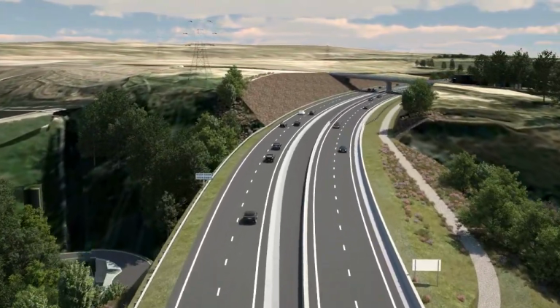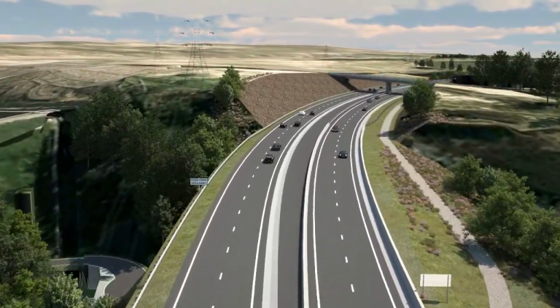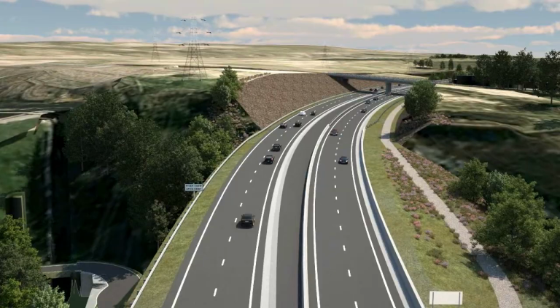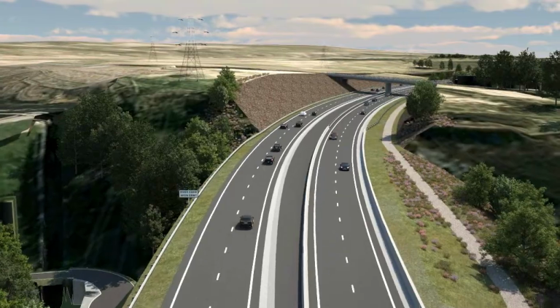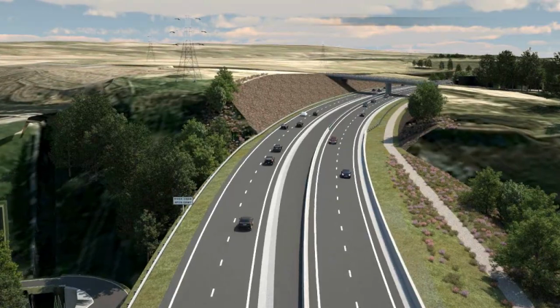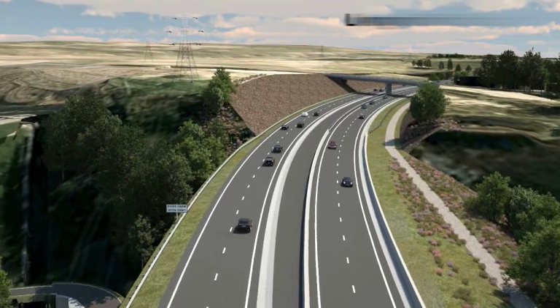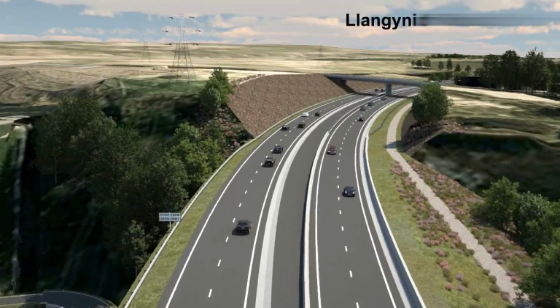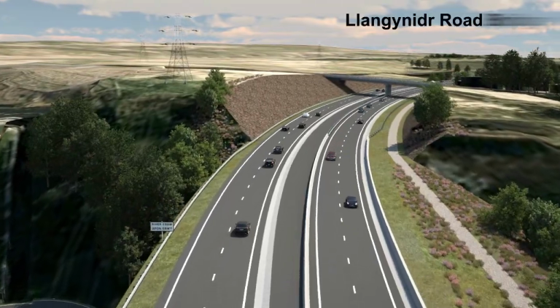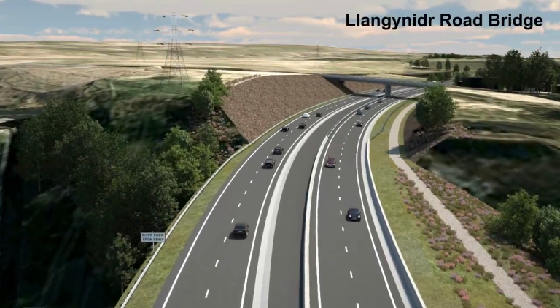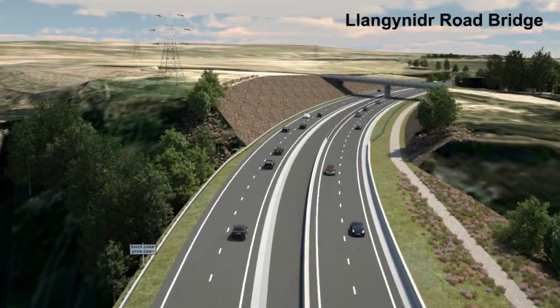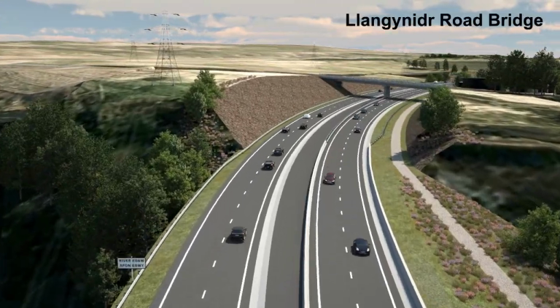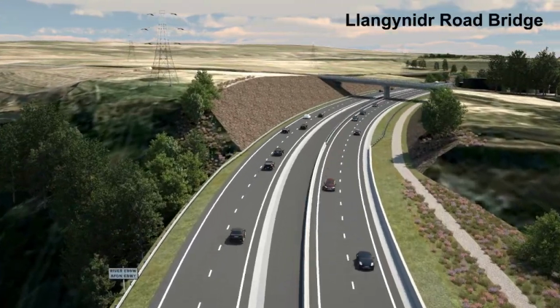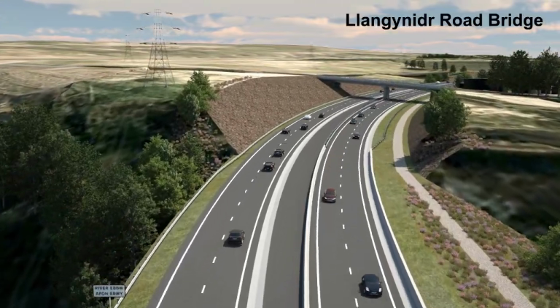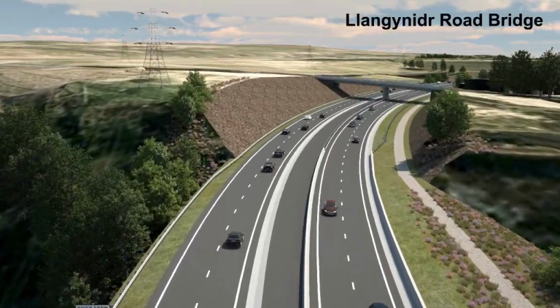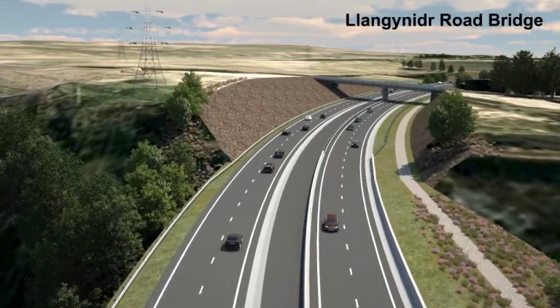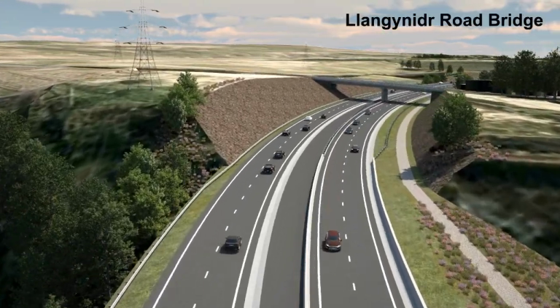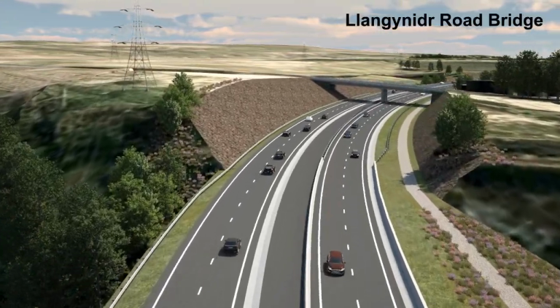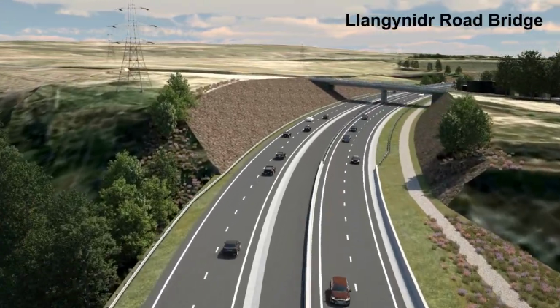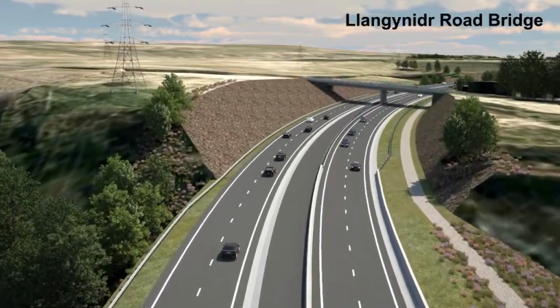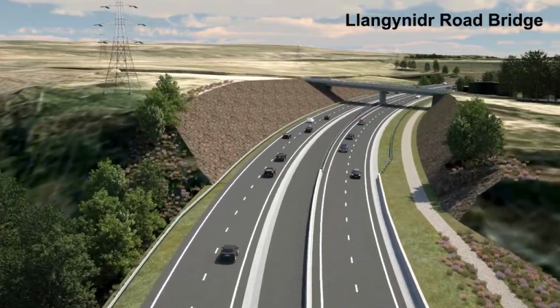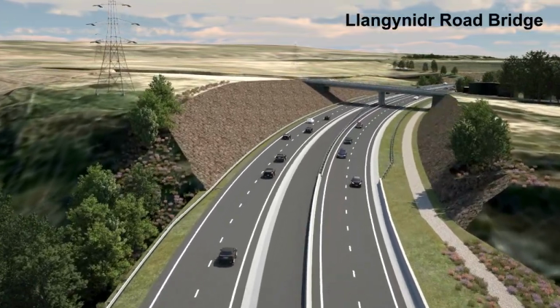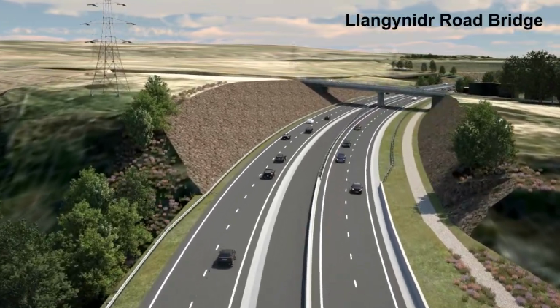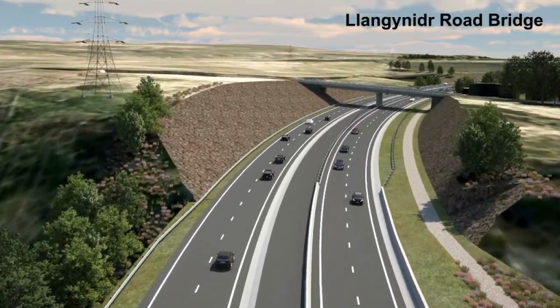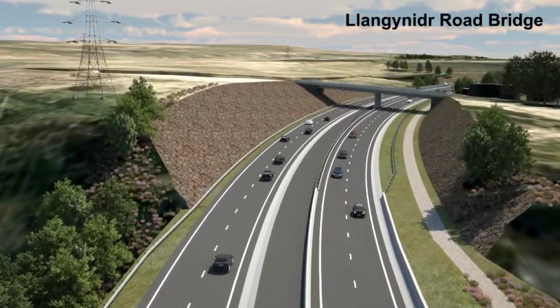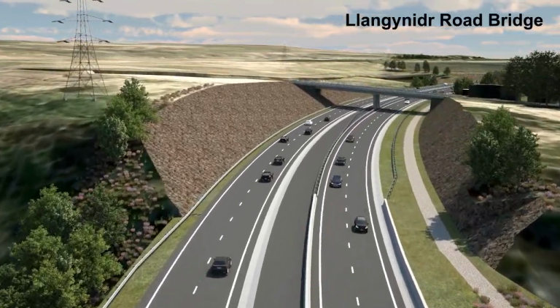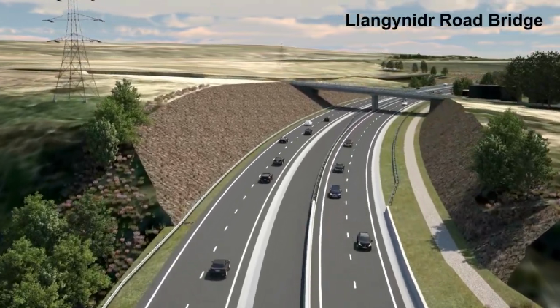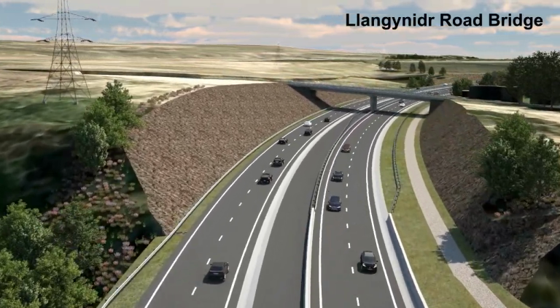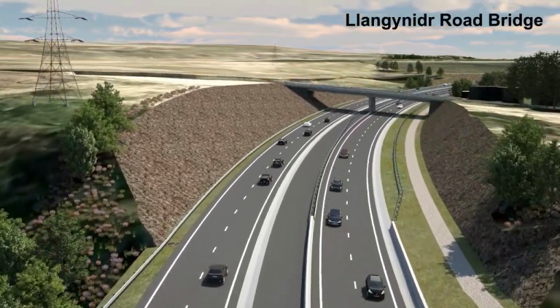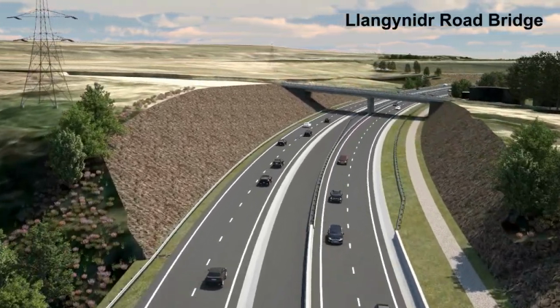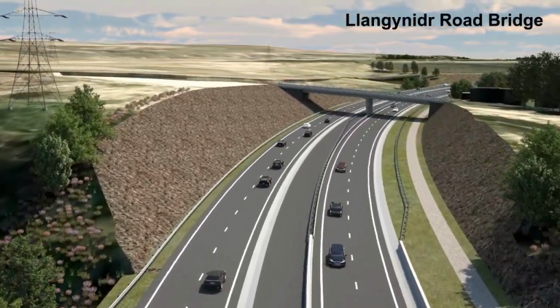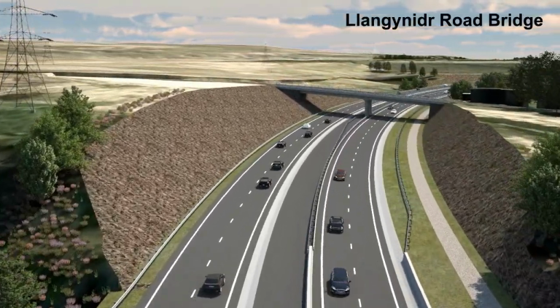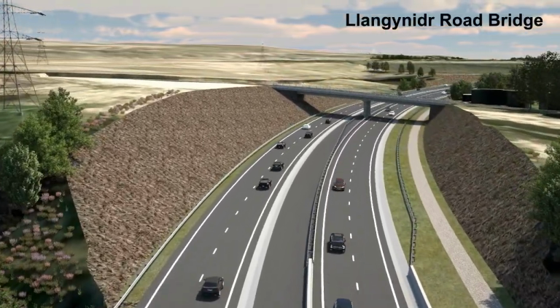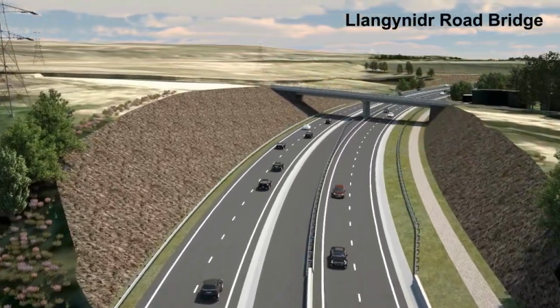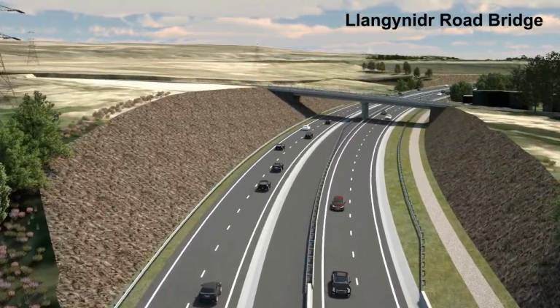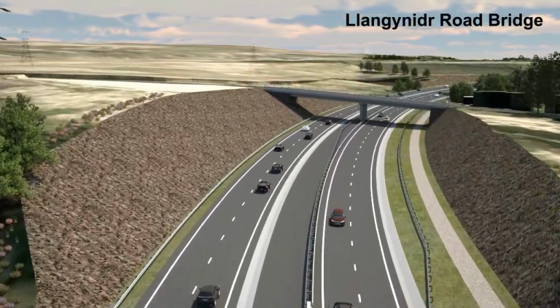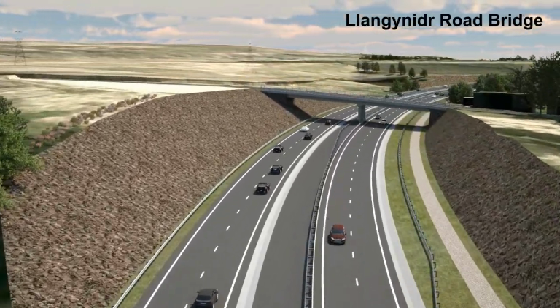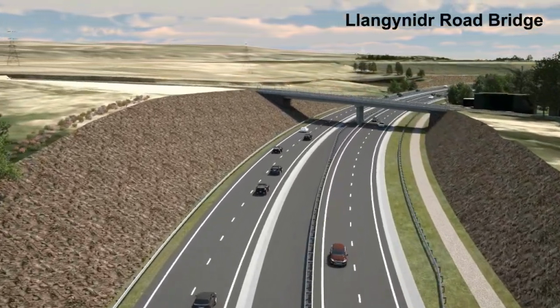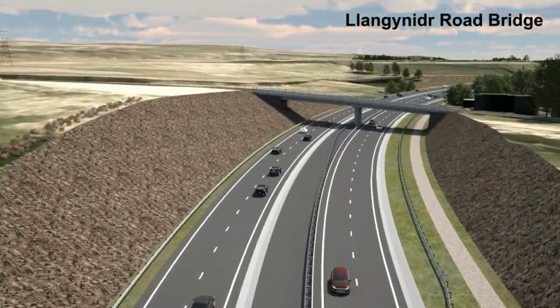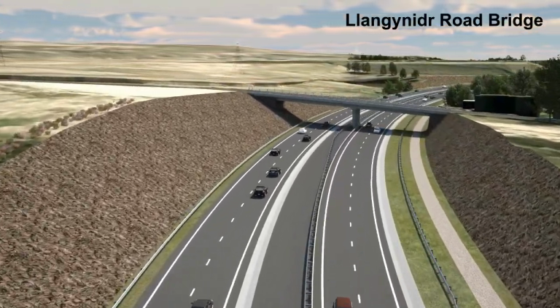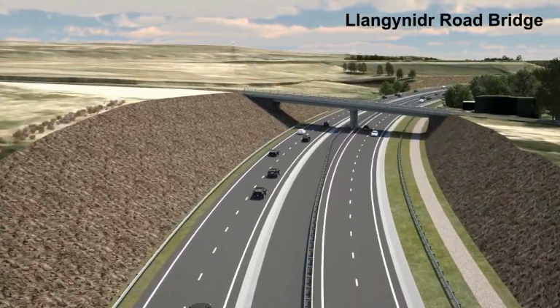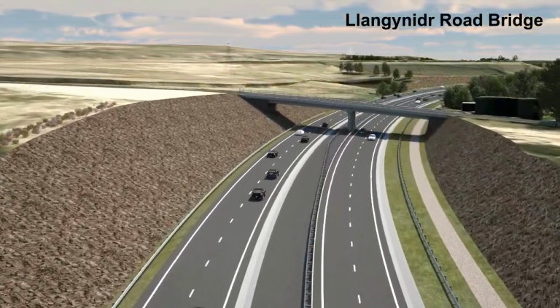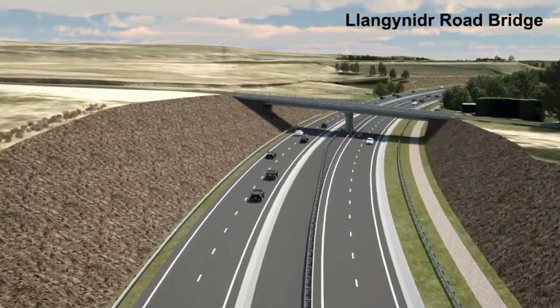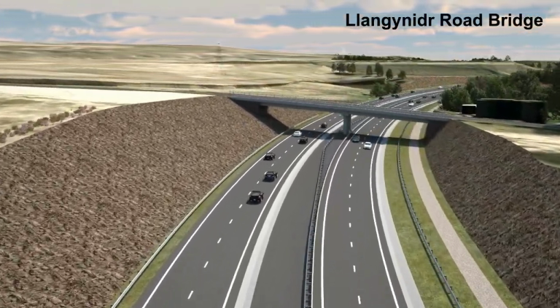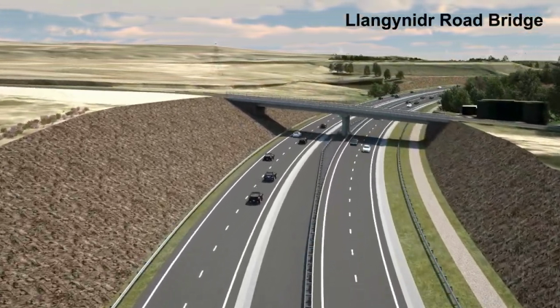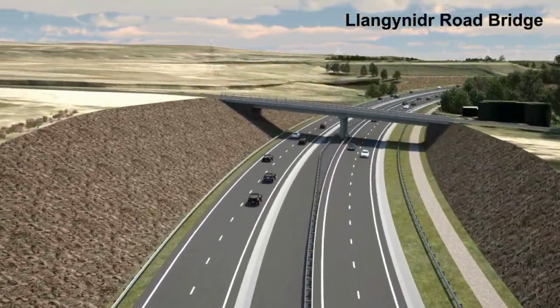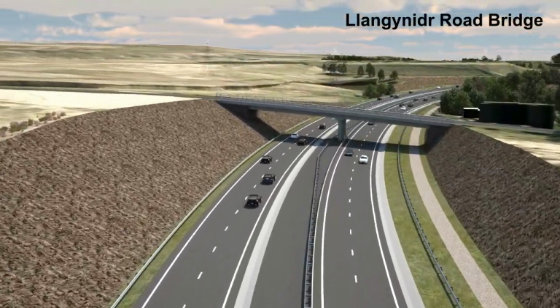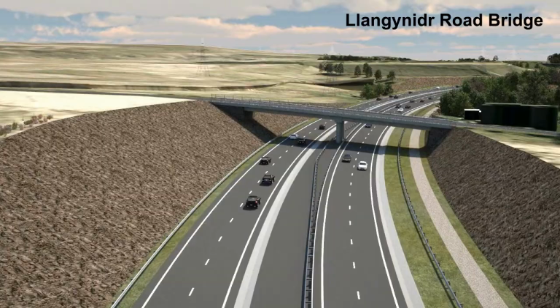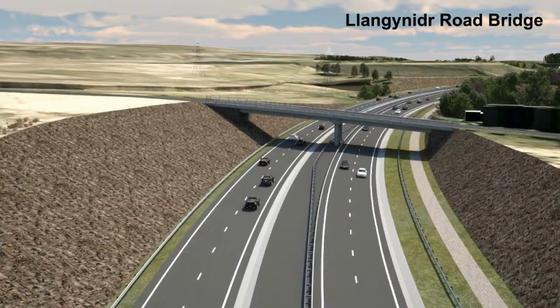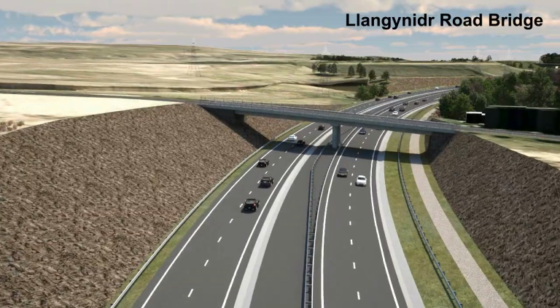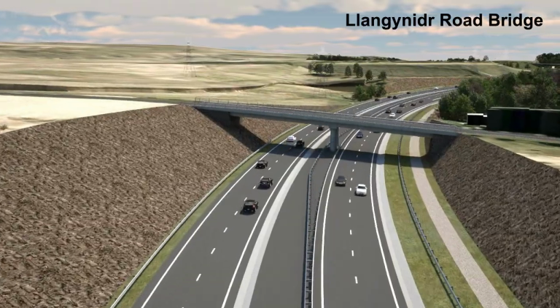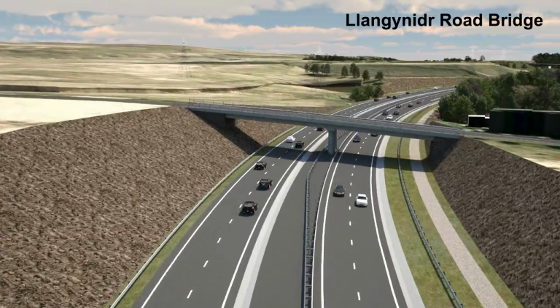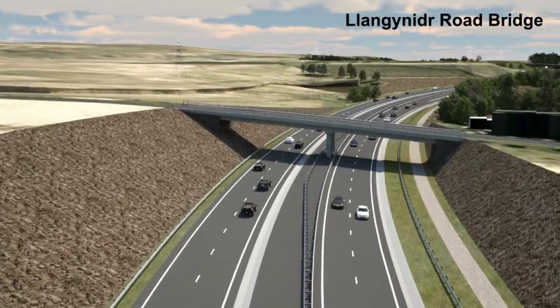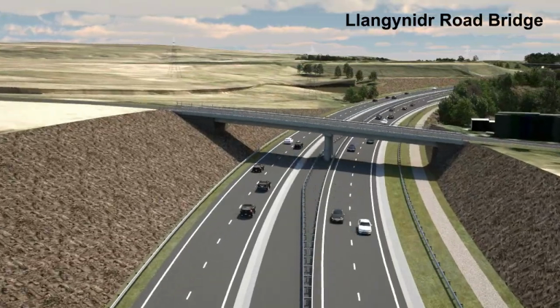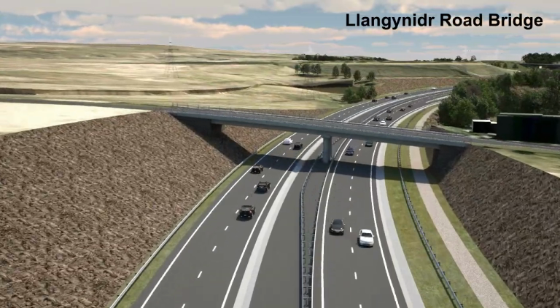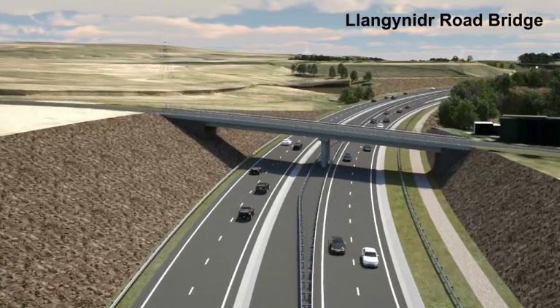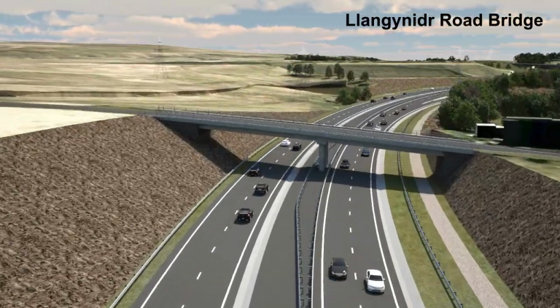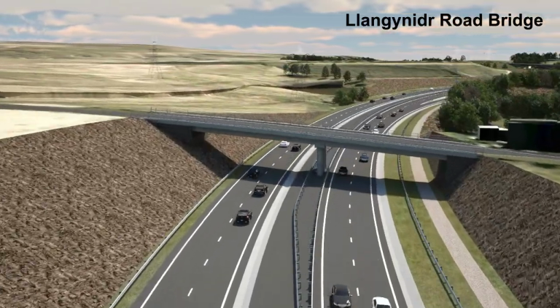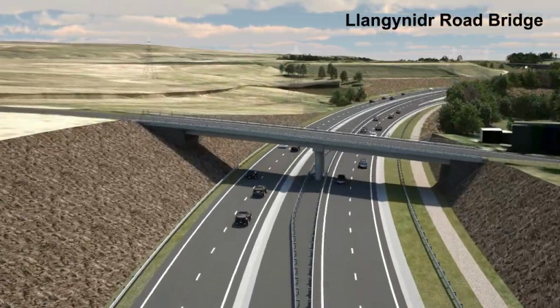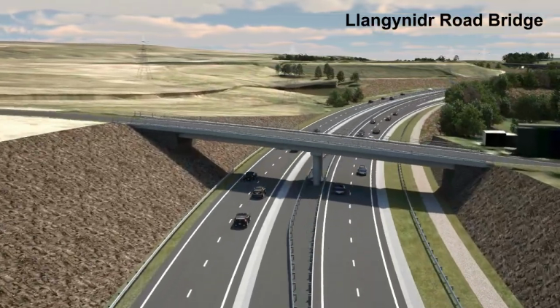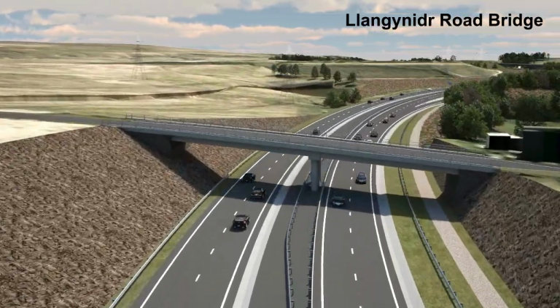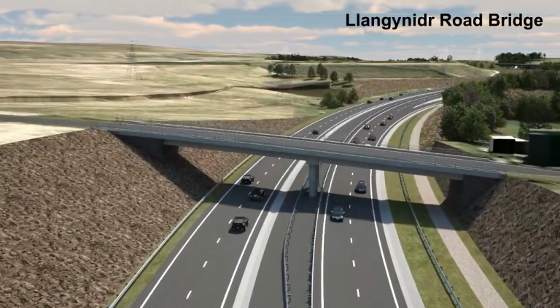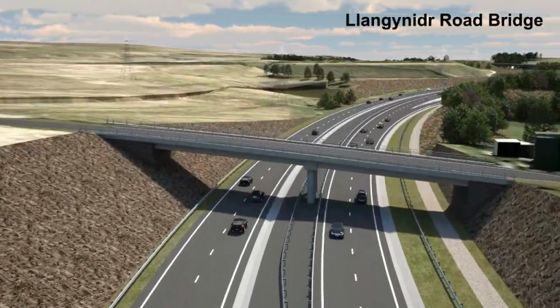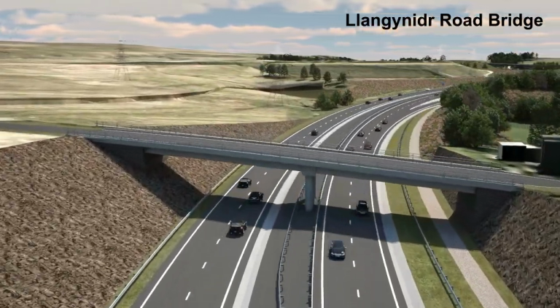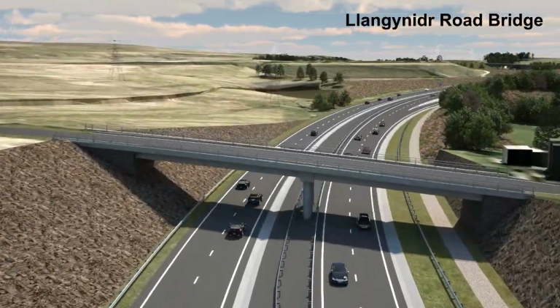Passing in front of the Caernagh Reservoir, the embankment and underpass carries the road and cycle track across the River Ebbw.